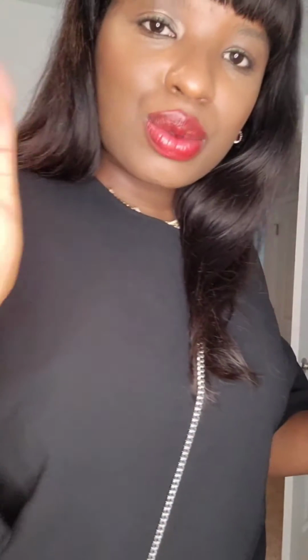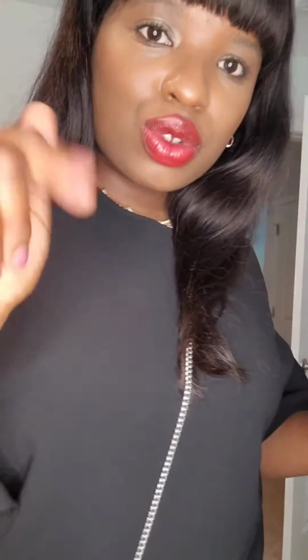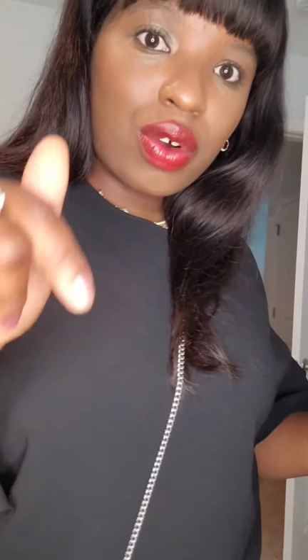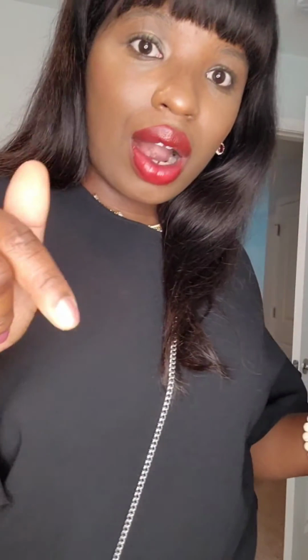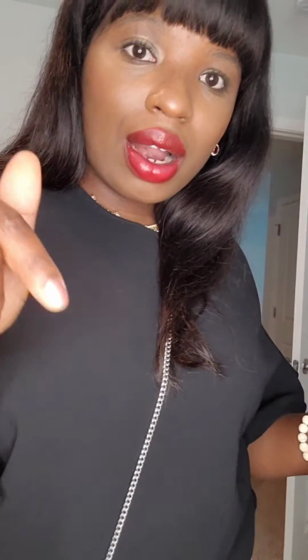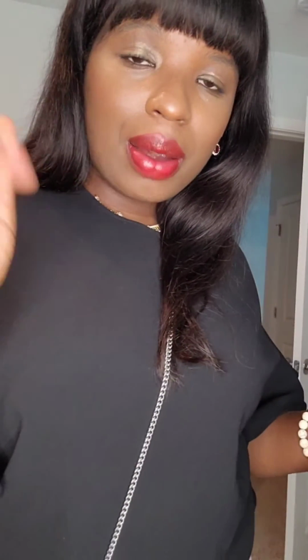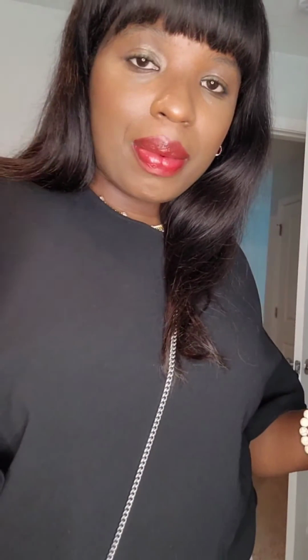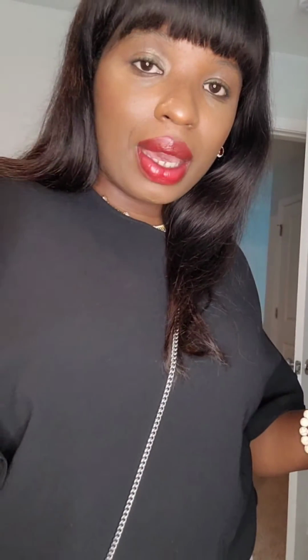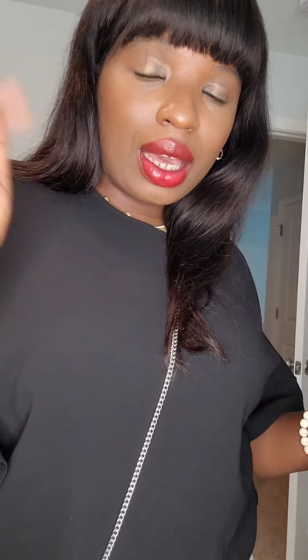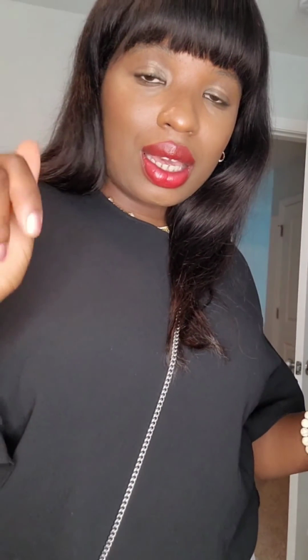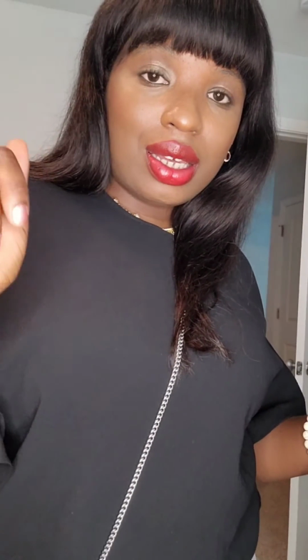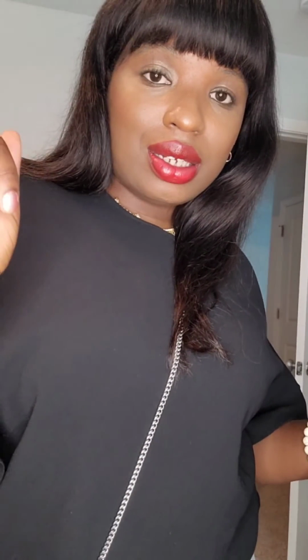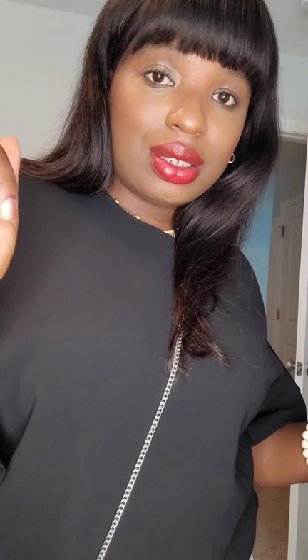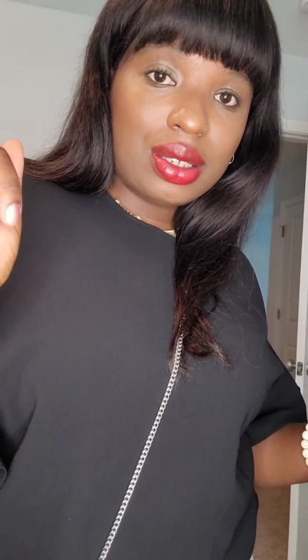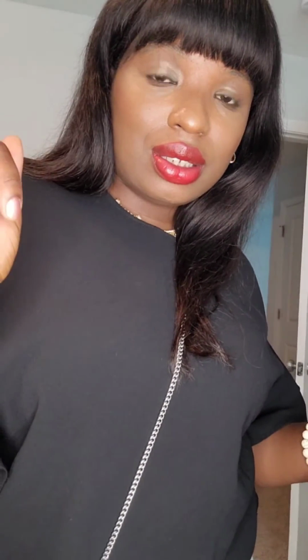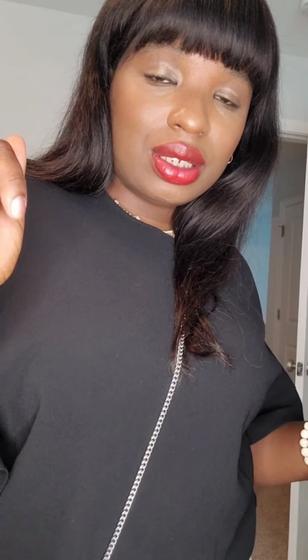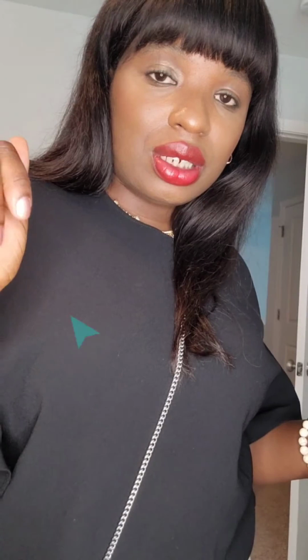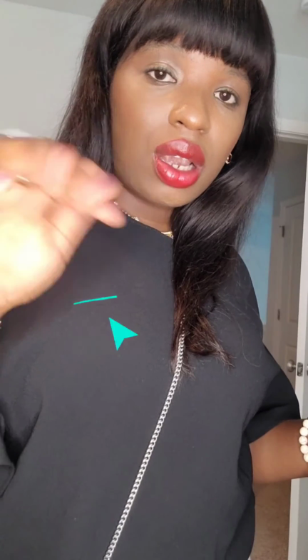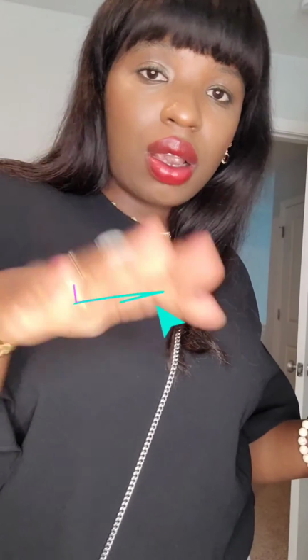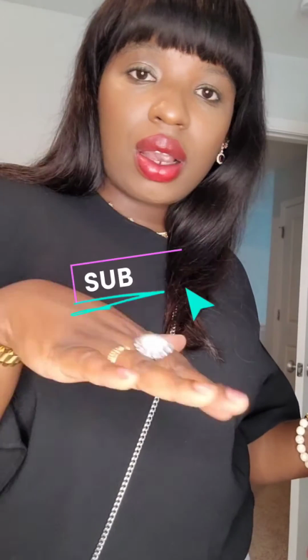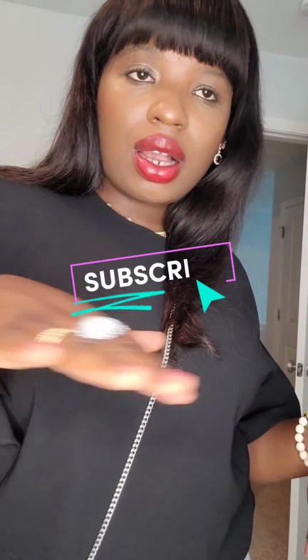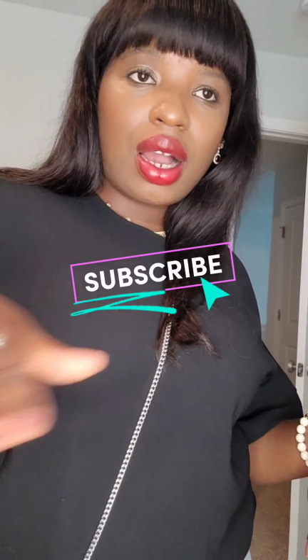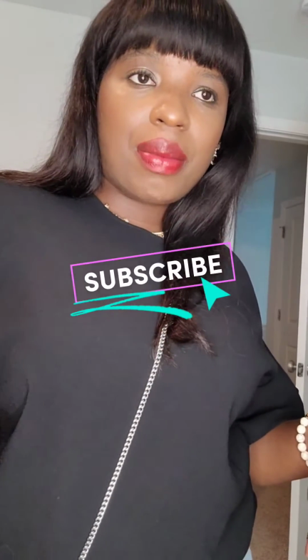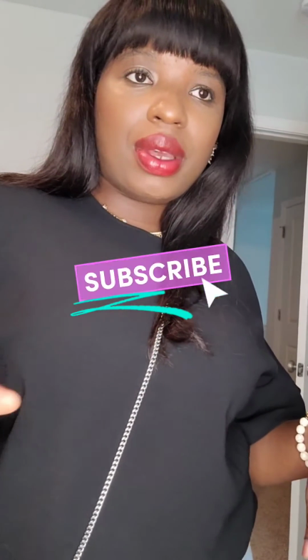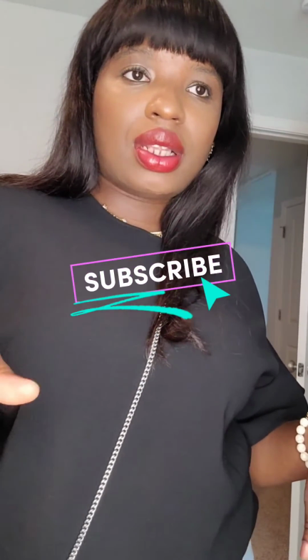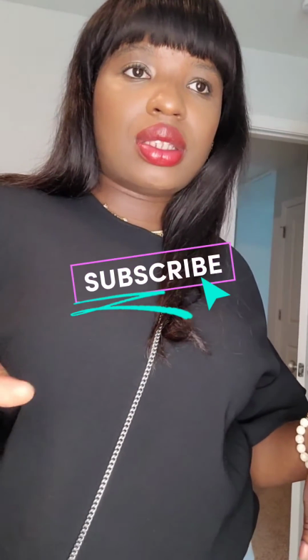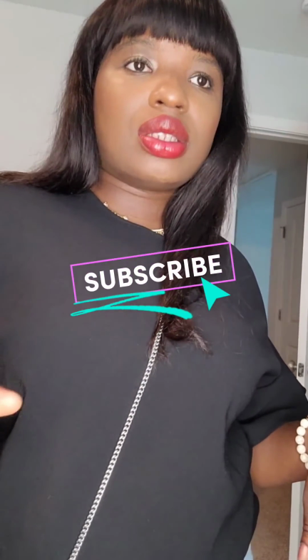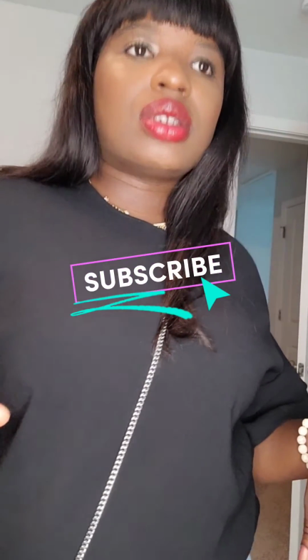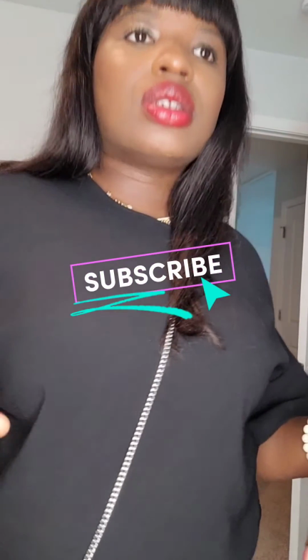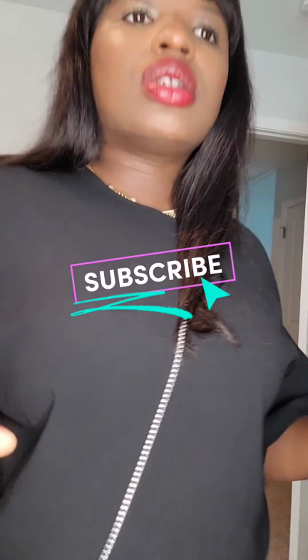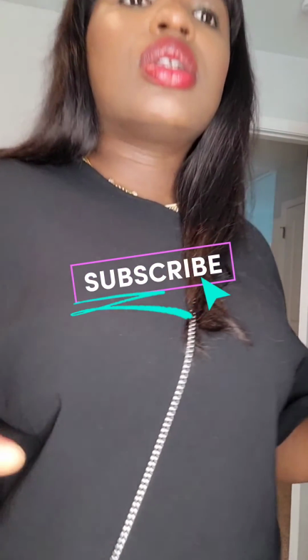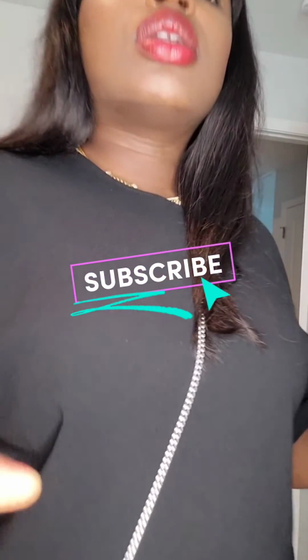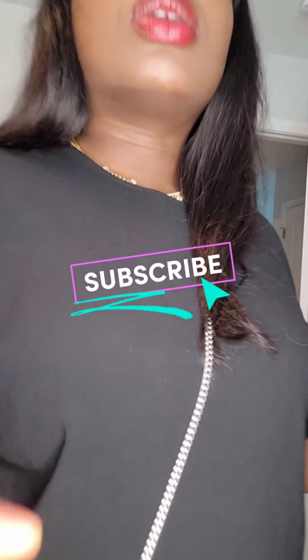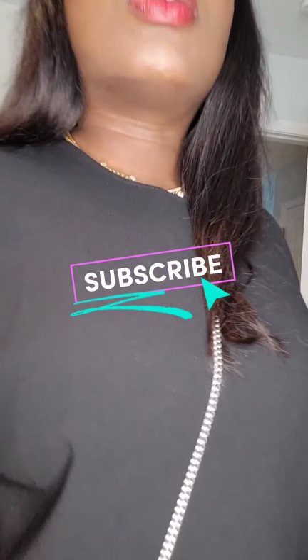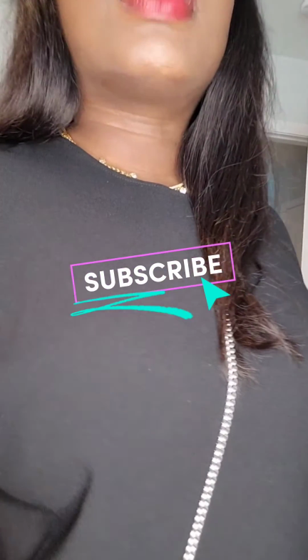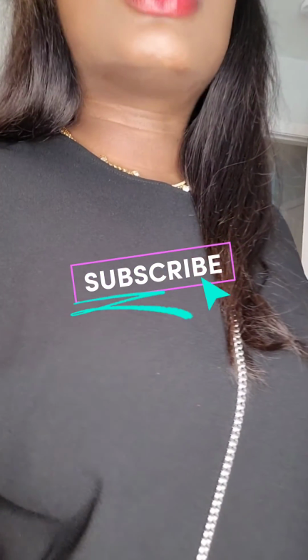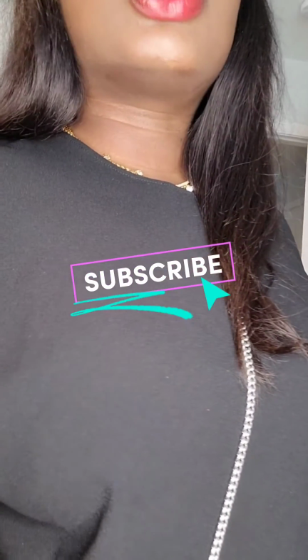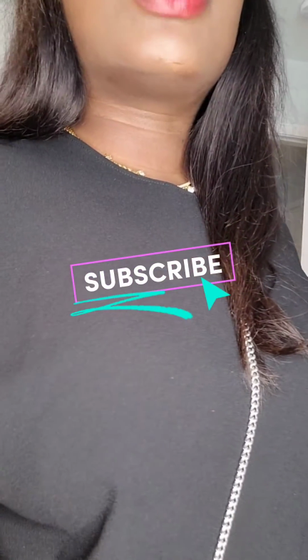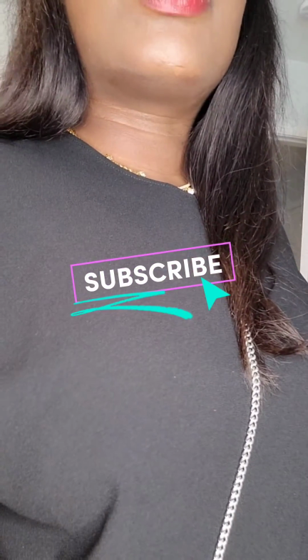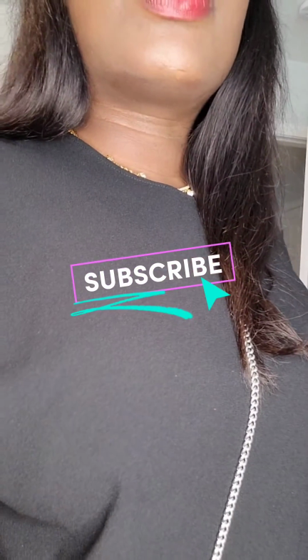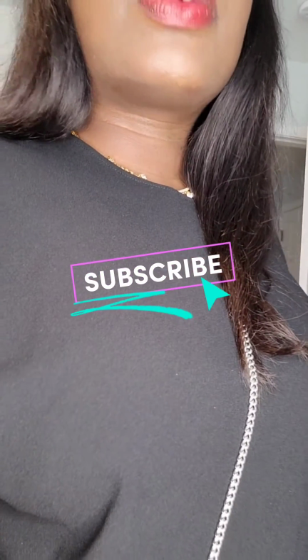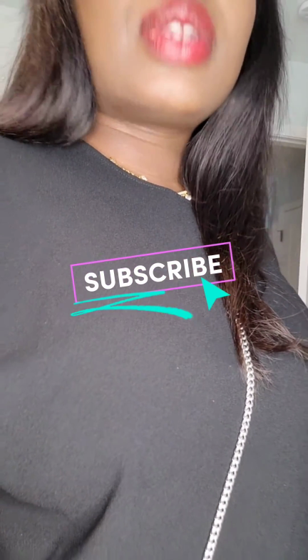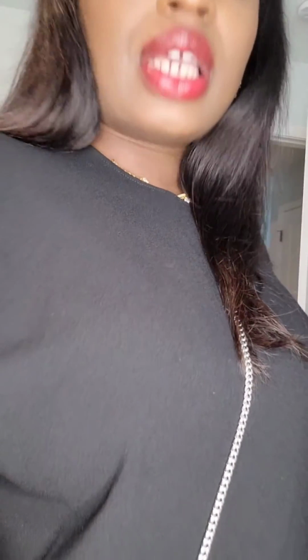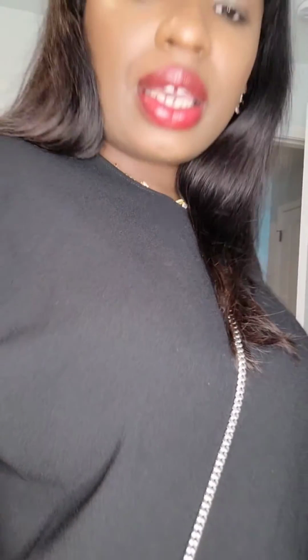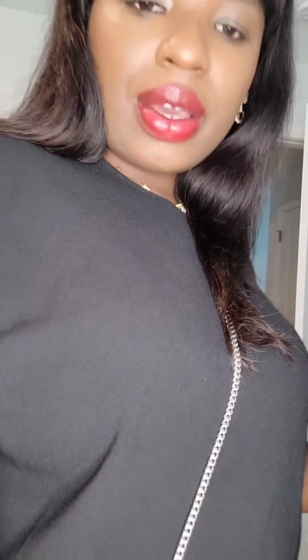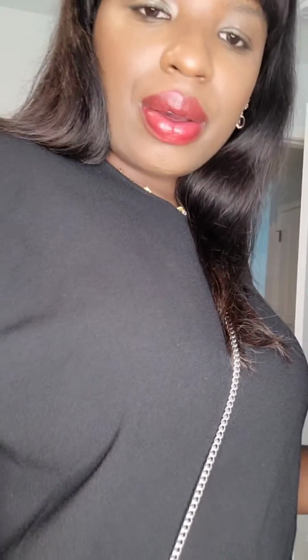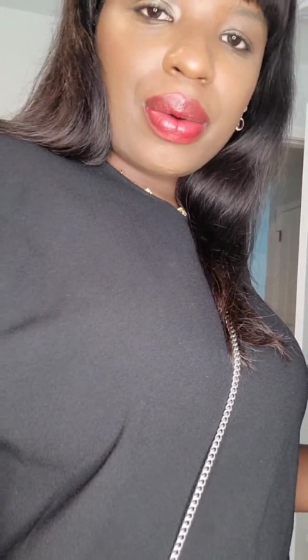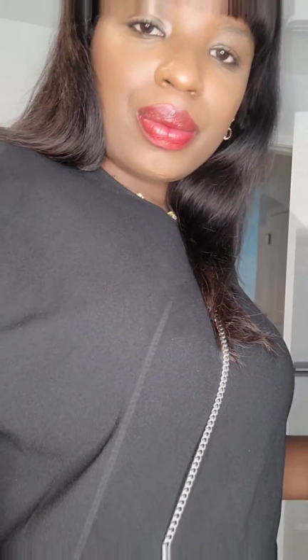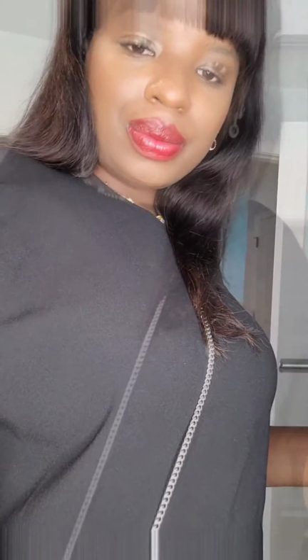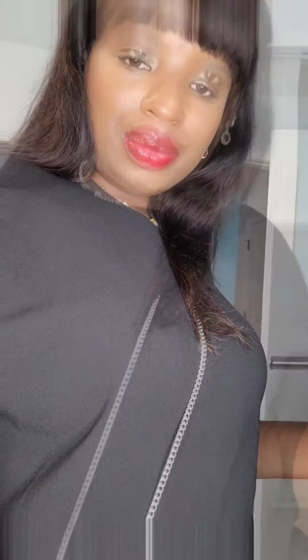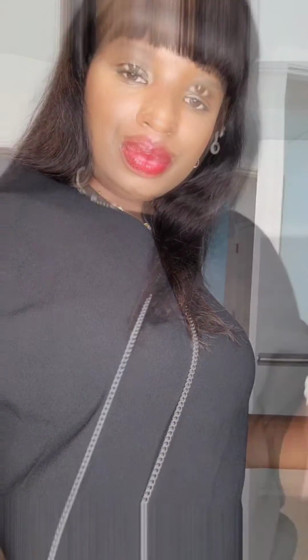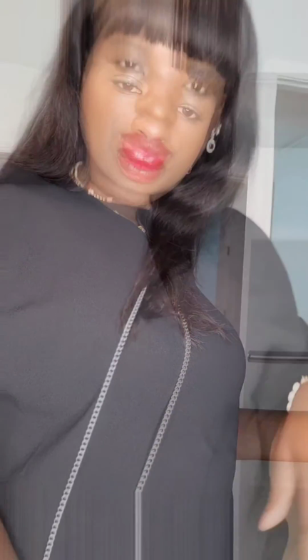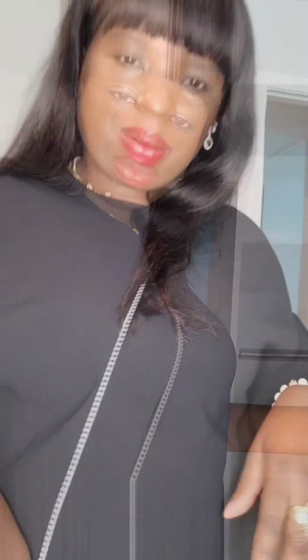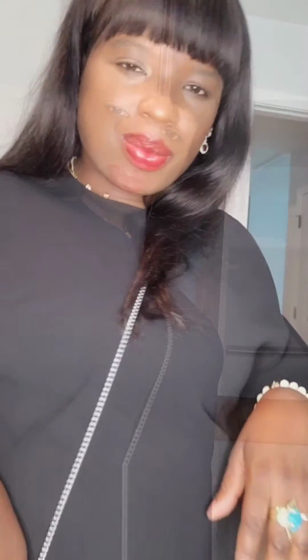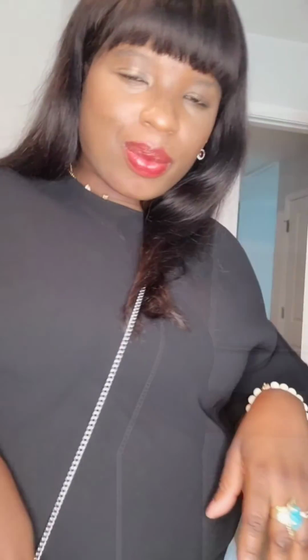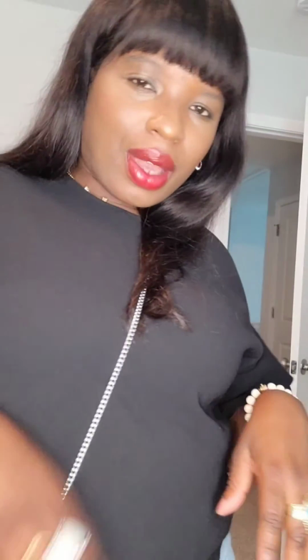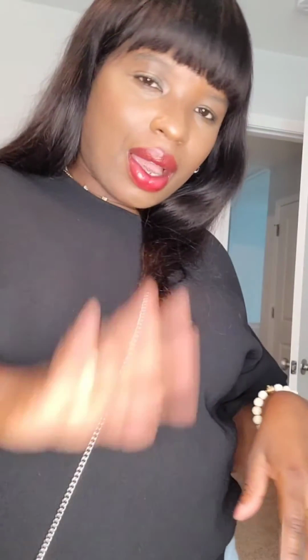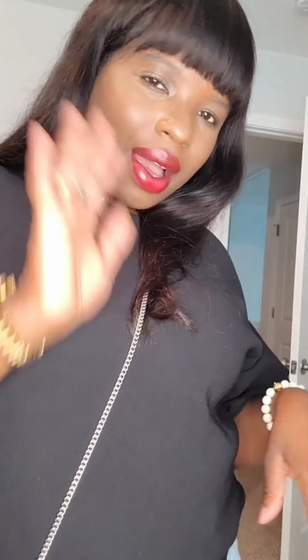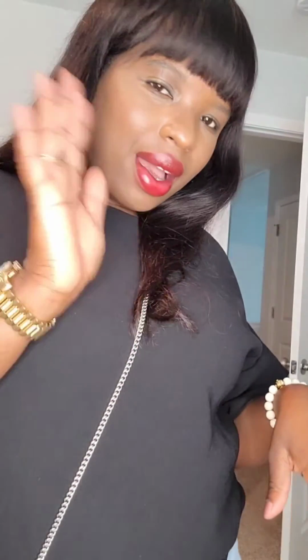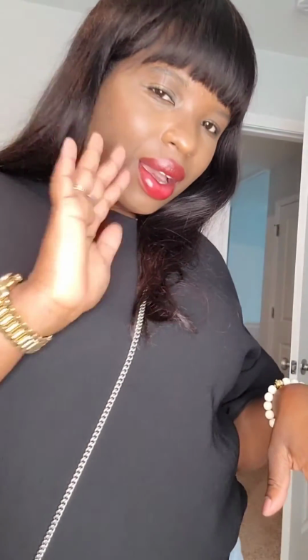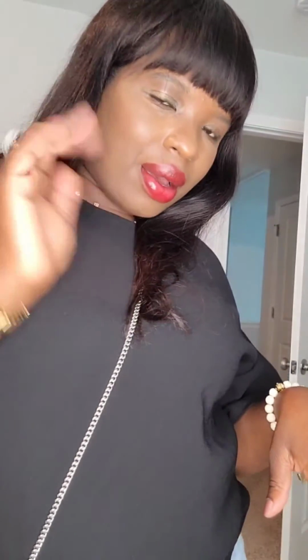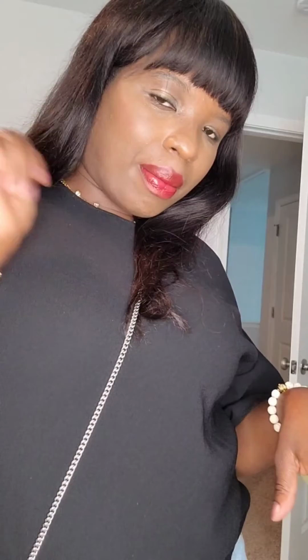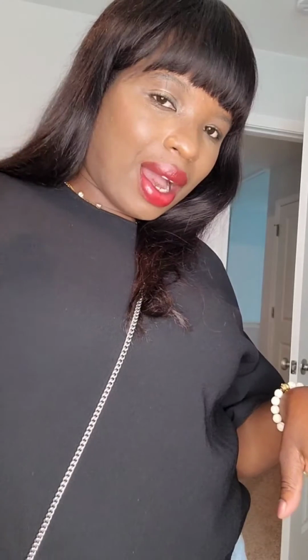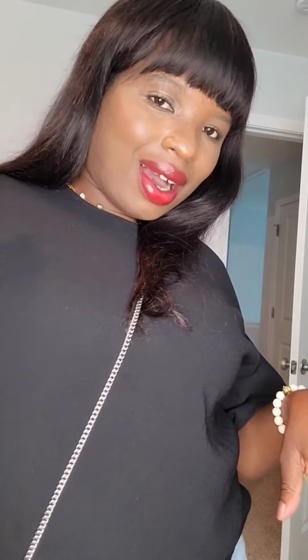Subscribe and comment on my channel. Thank you. Bye.